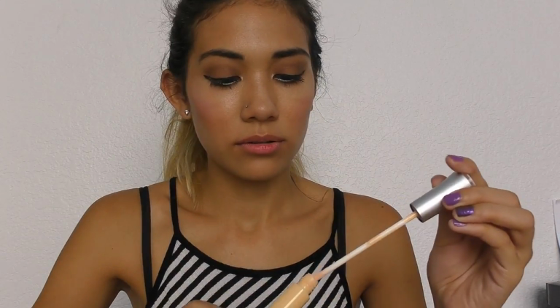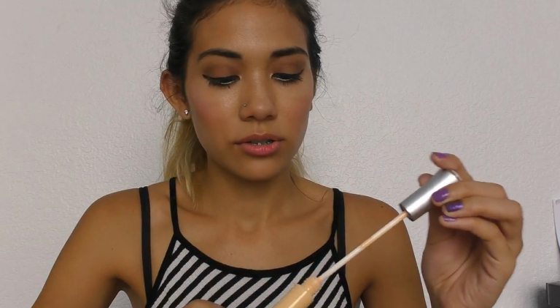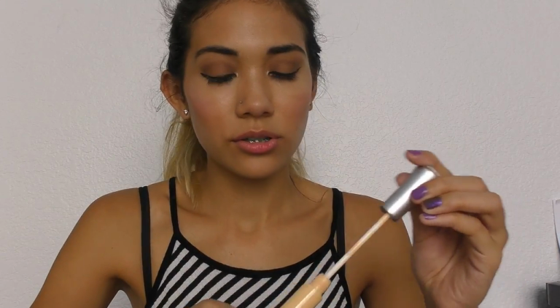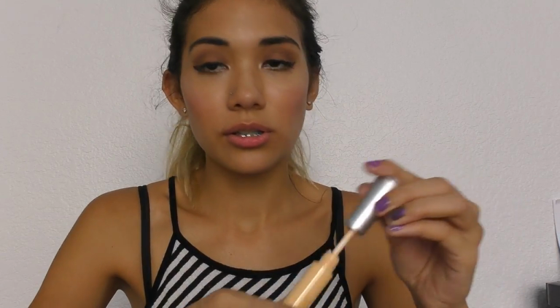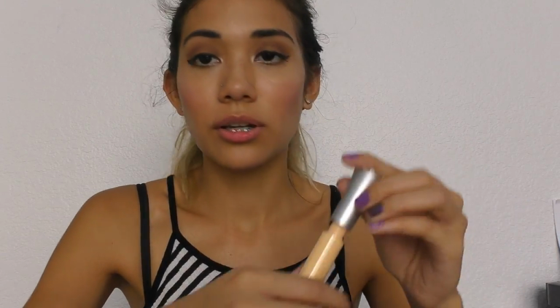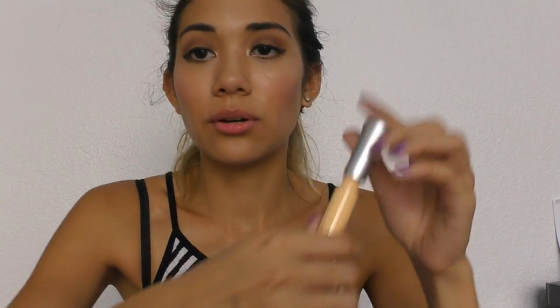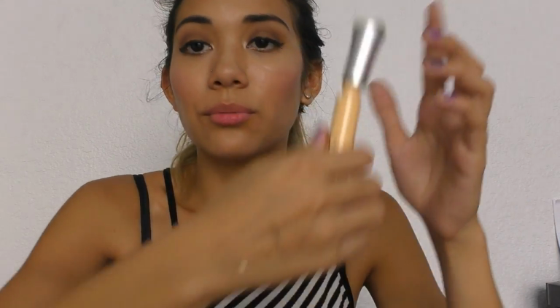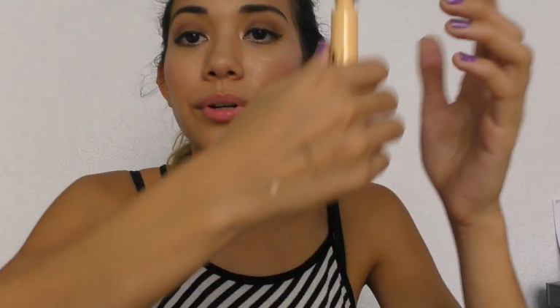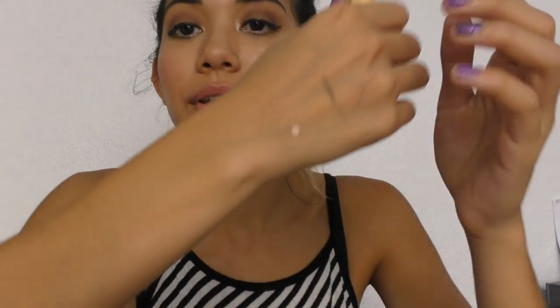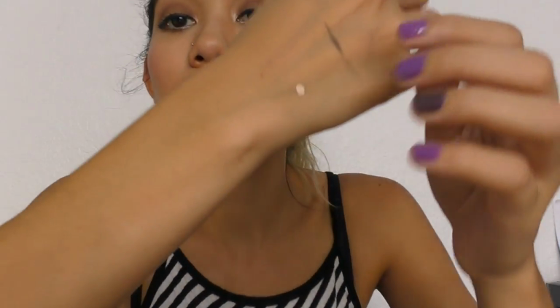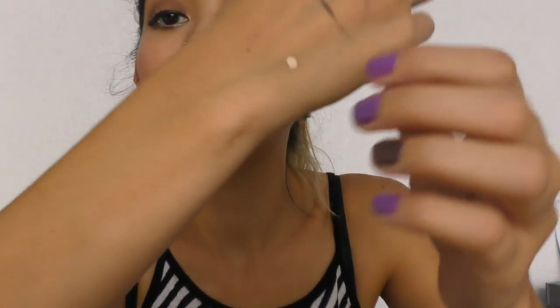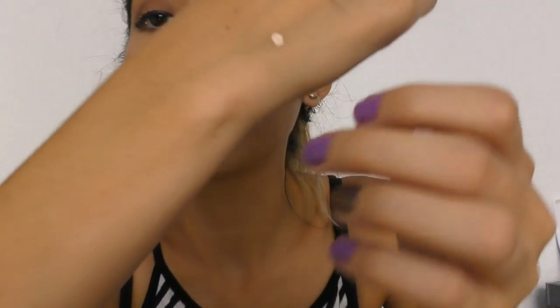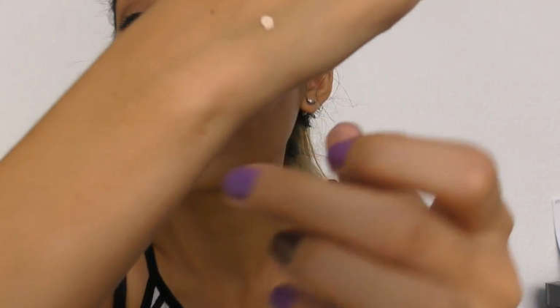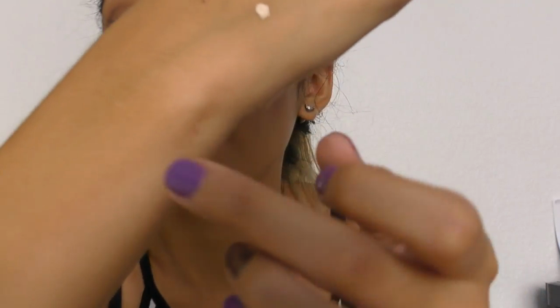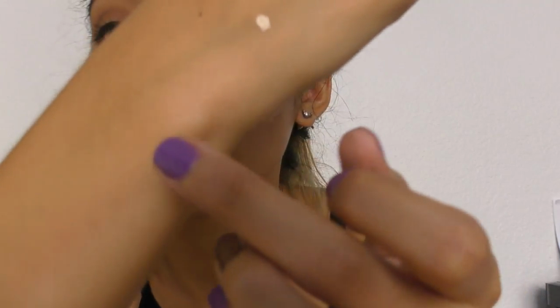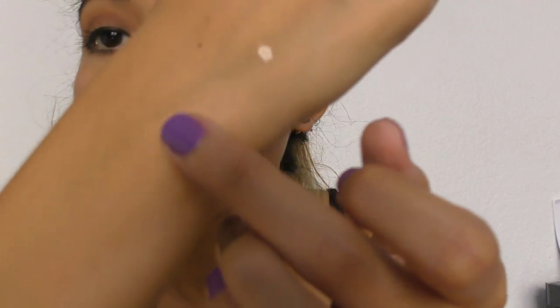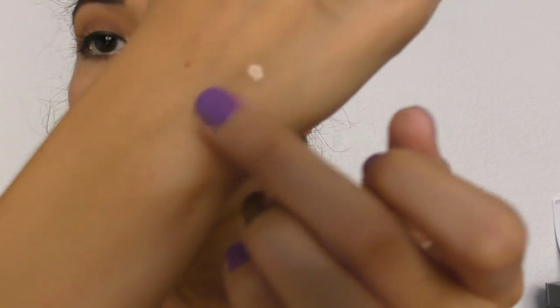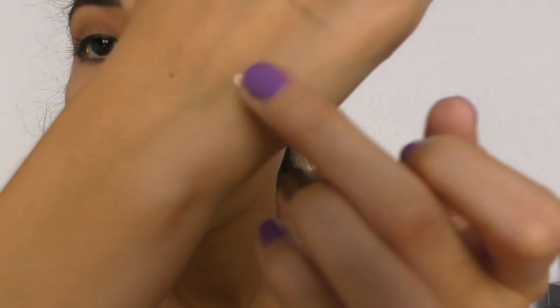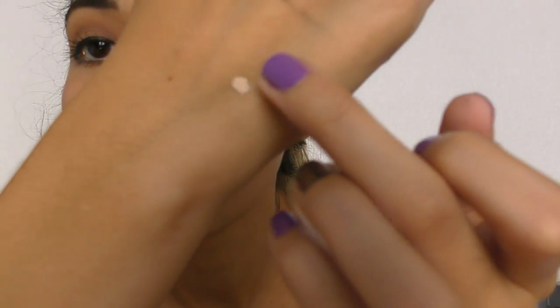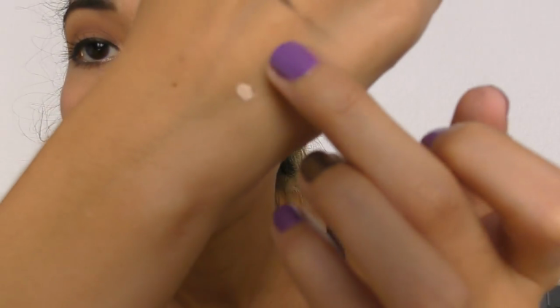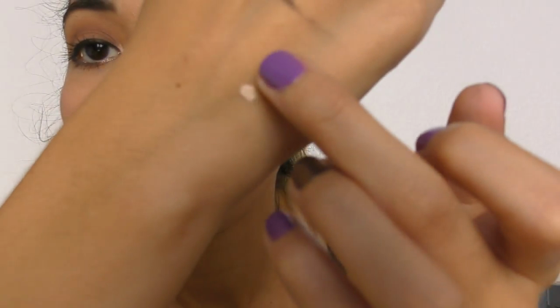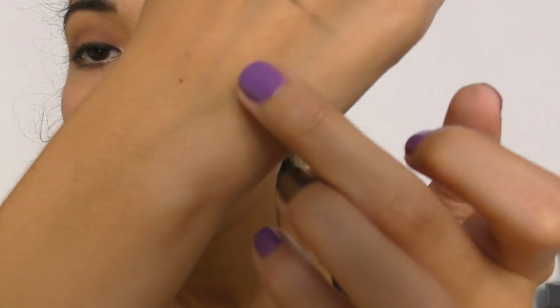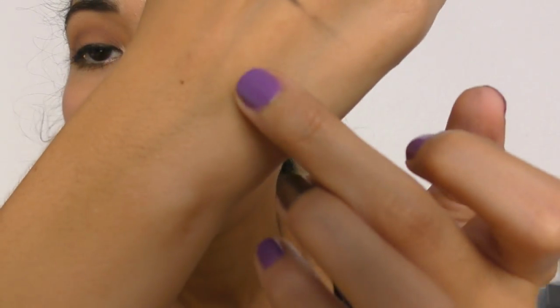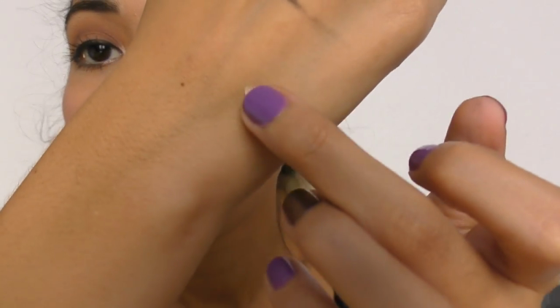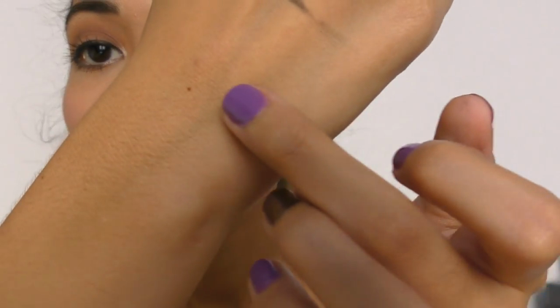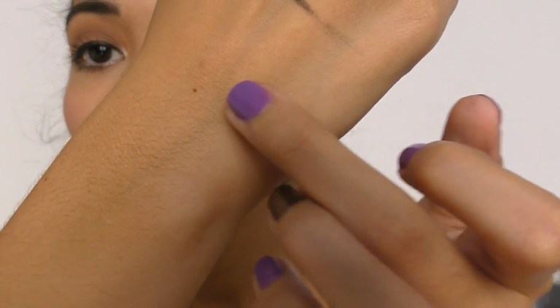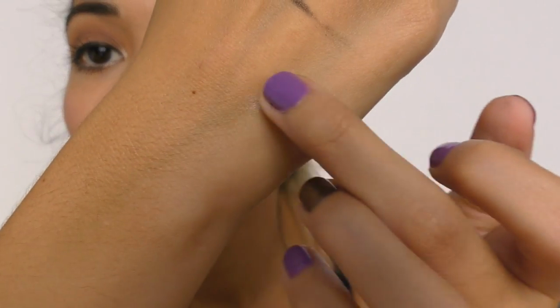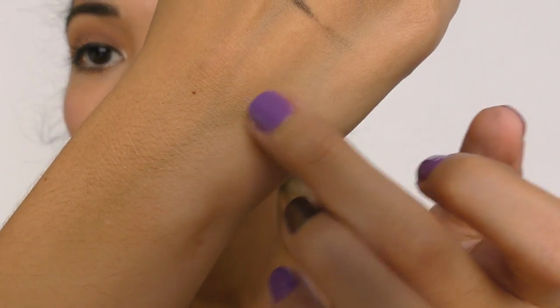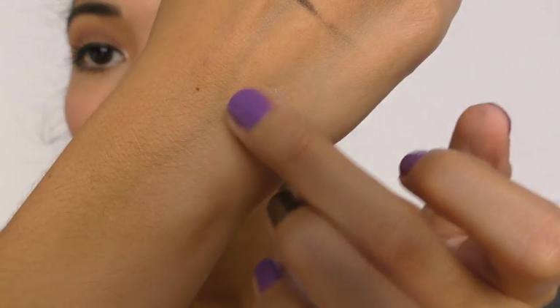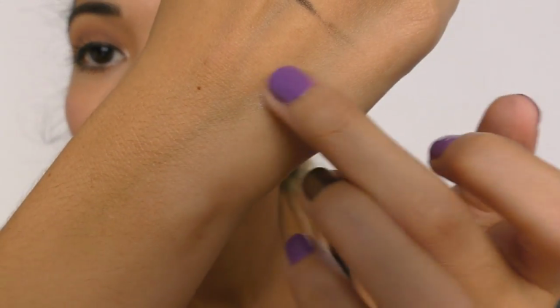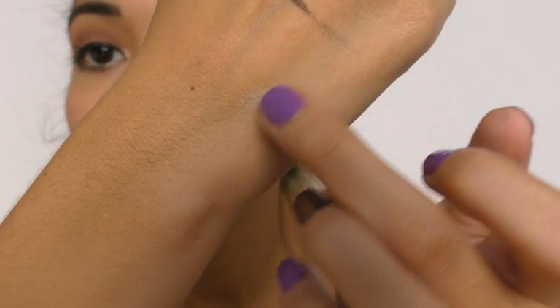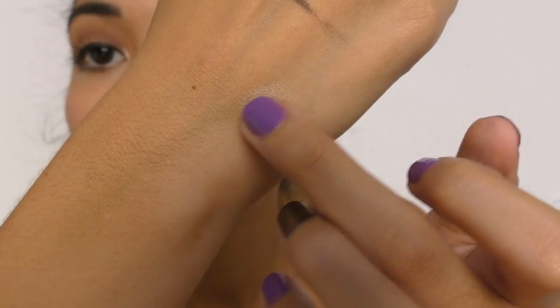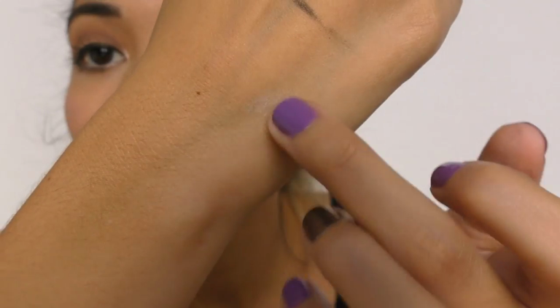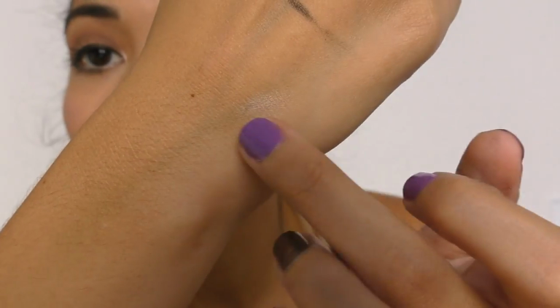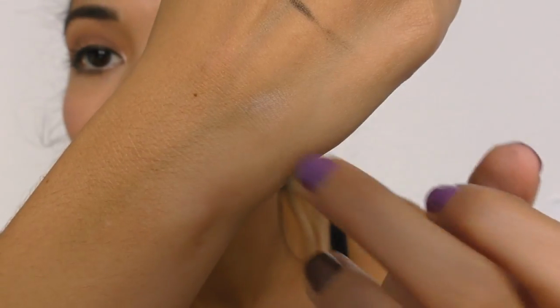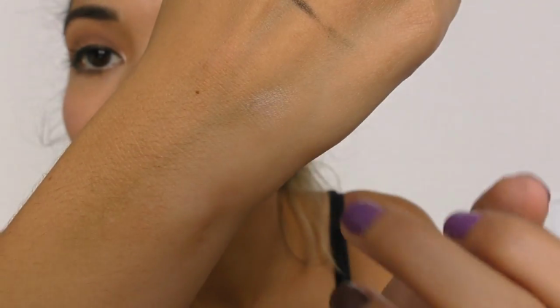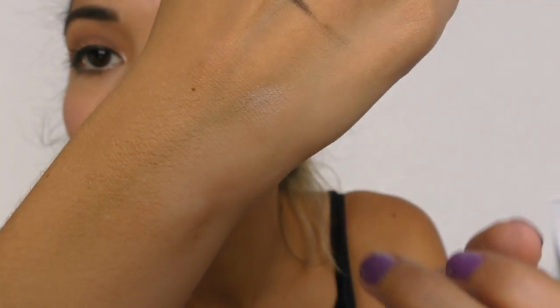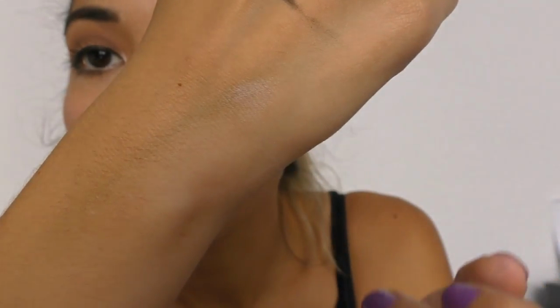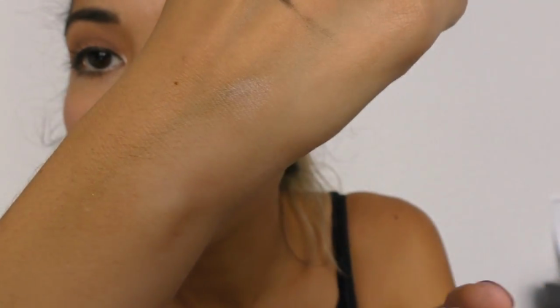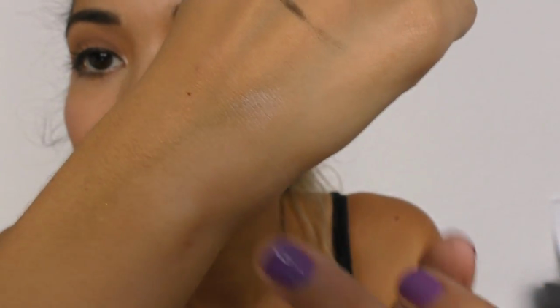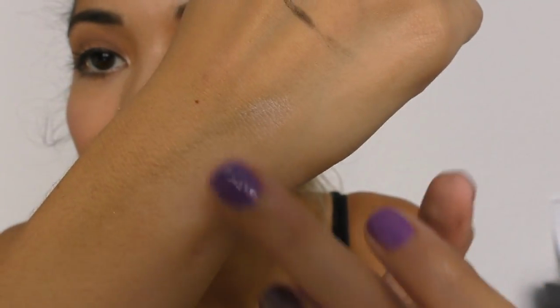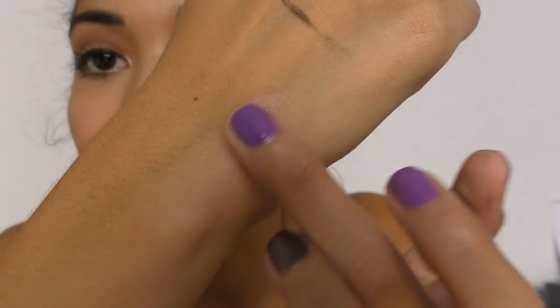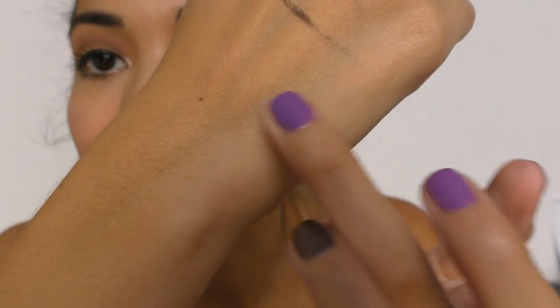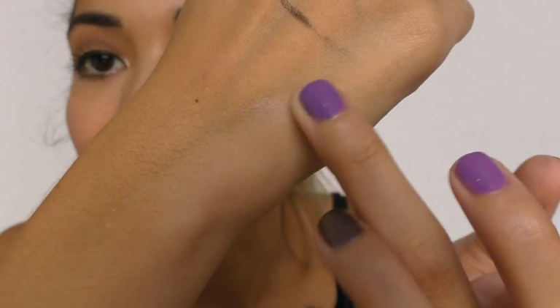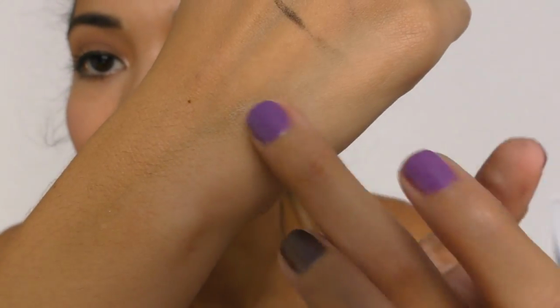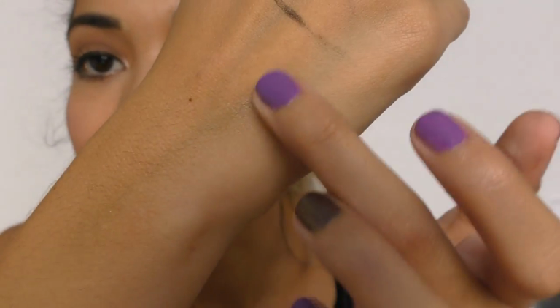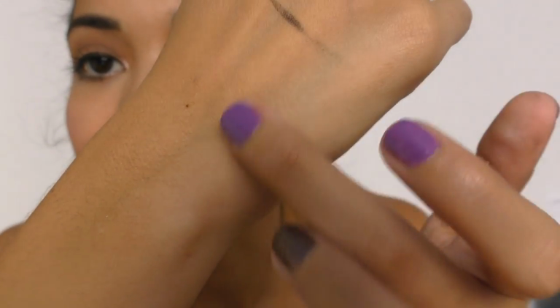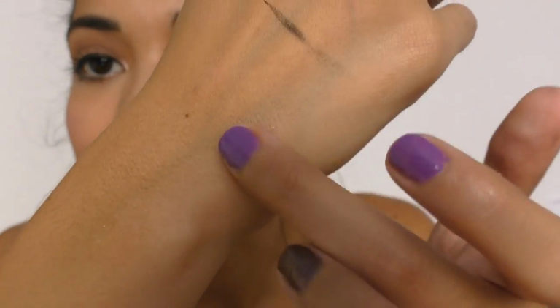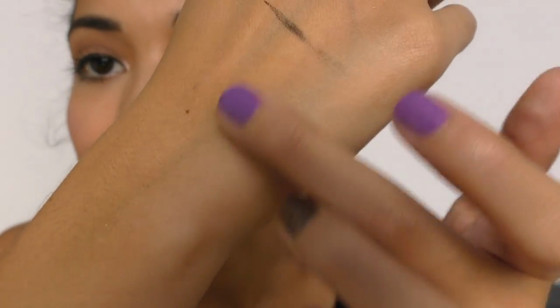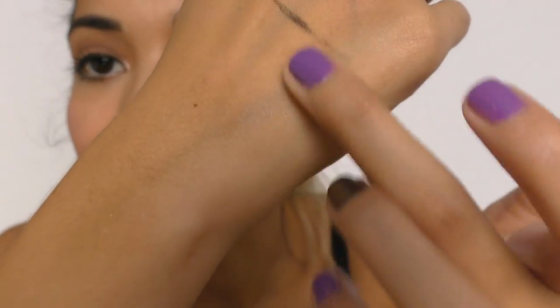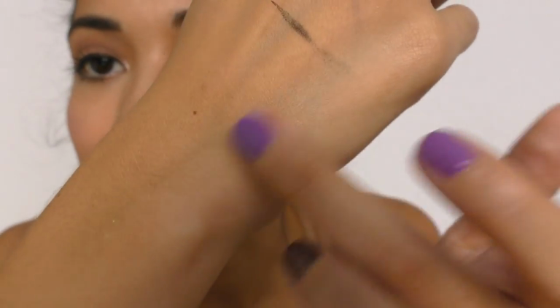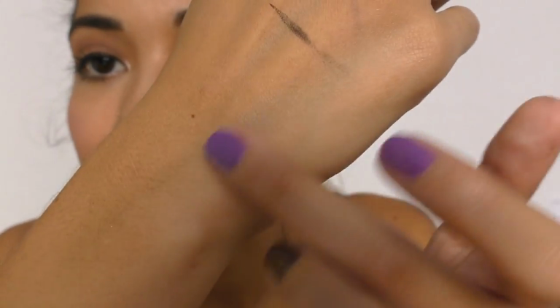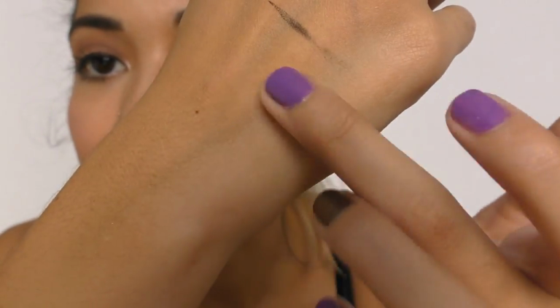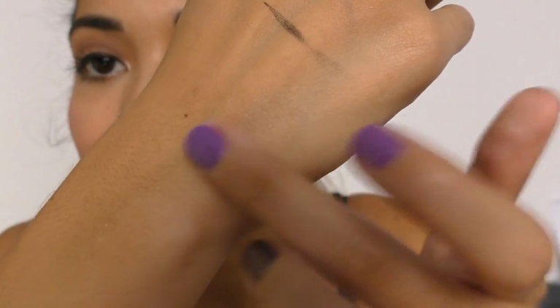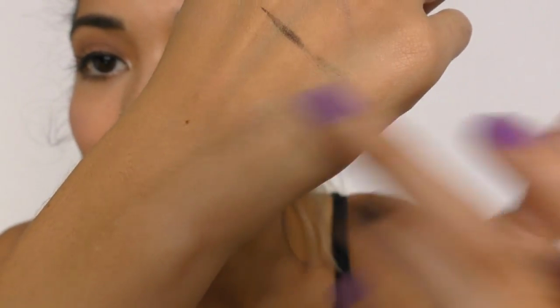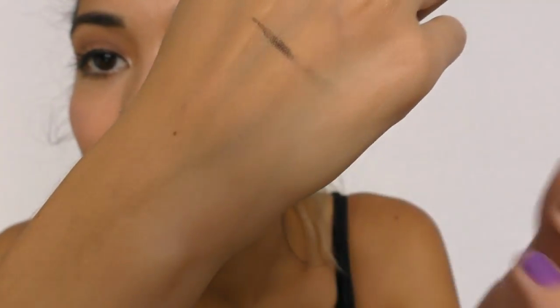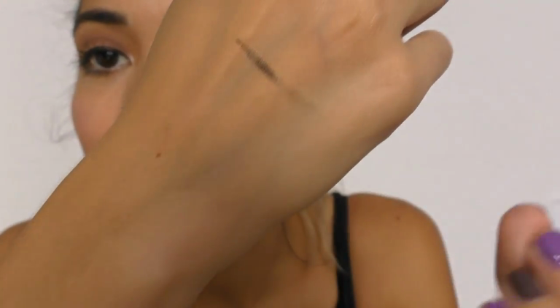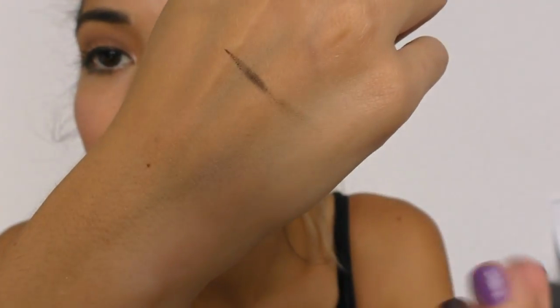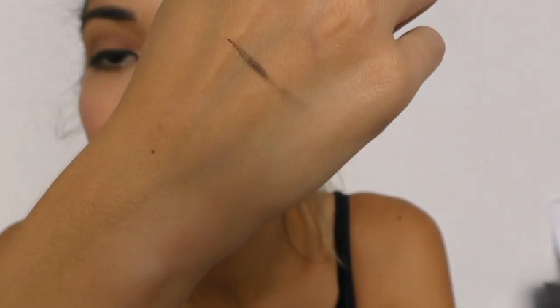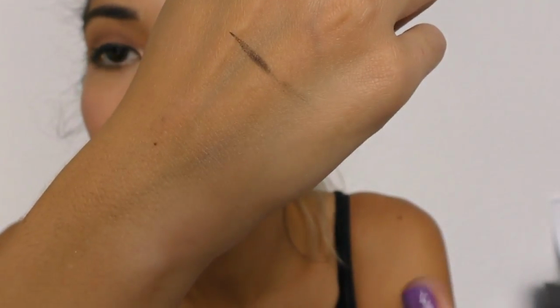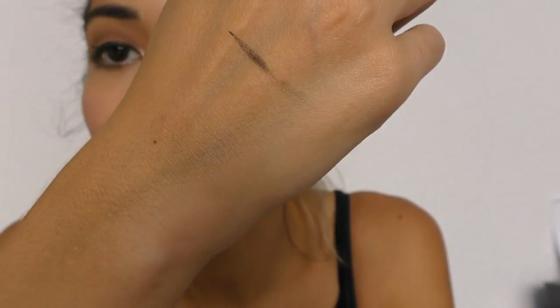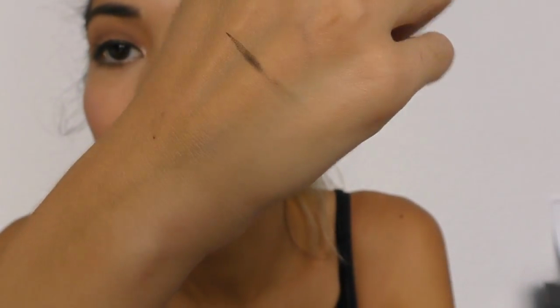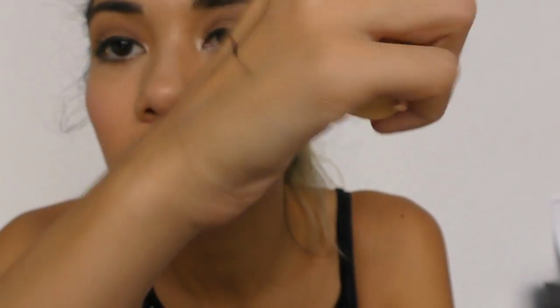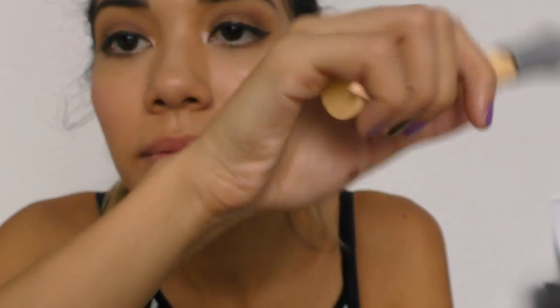It's really clear — you just blend it in like that and it just disappears. It feels really good and smells like baby powder.